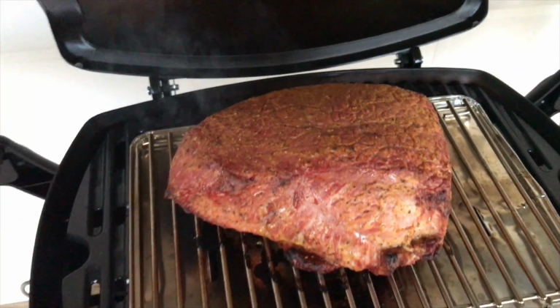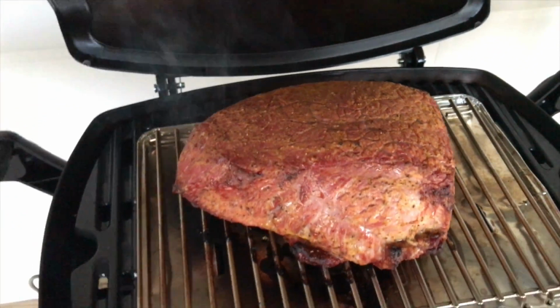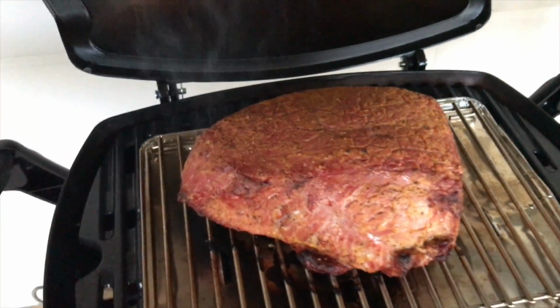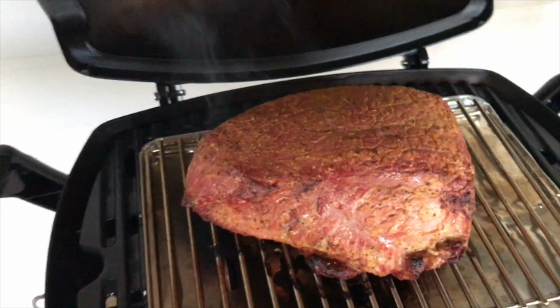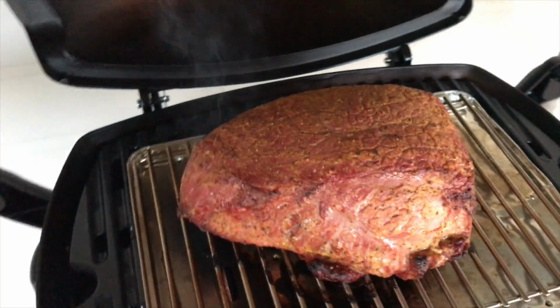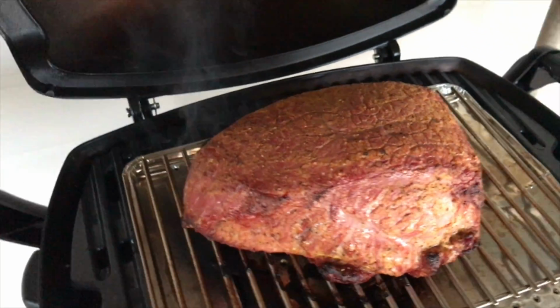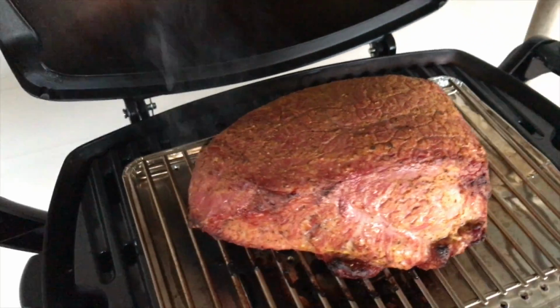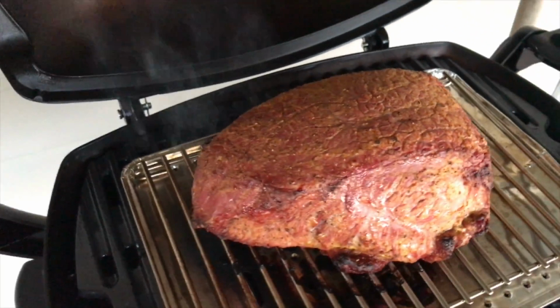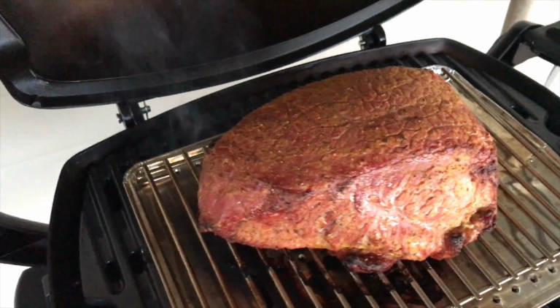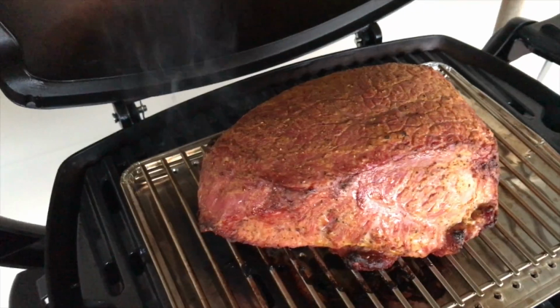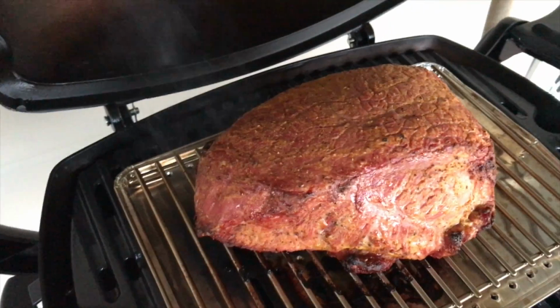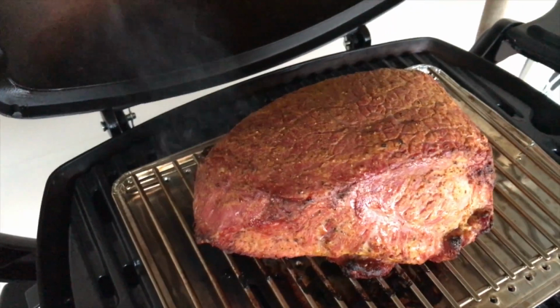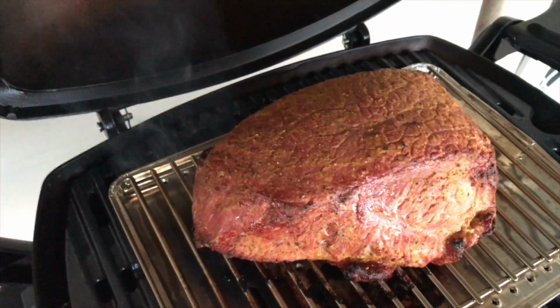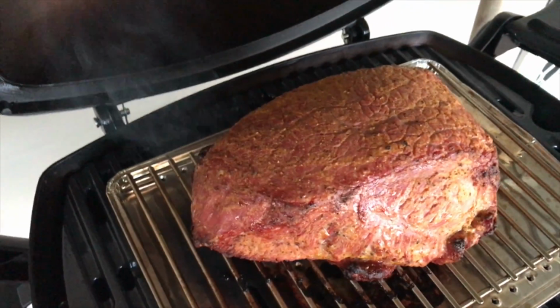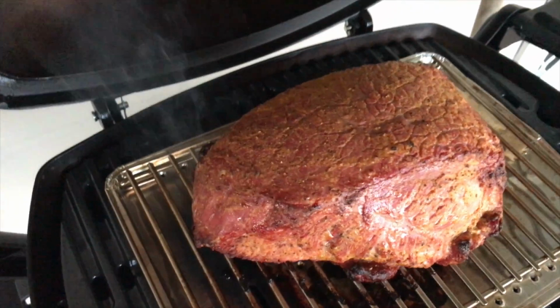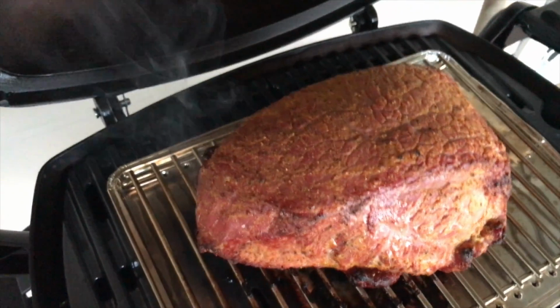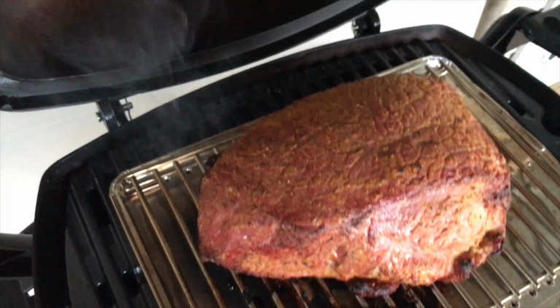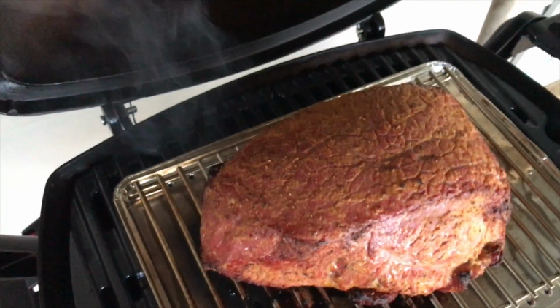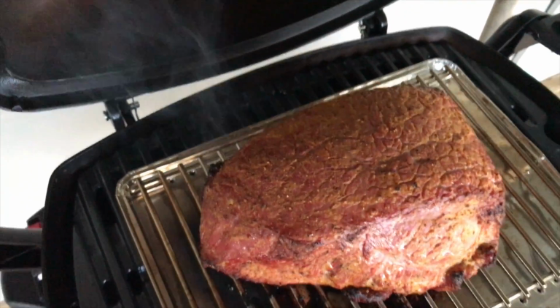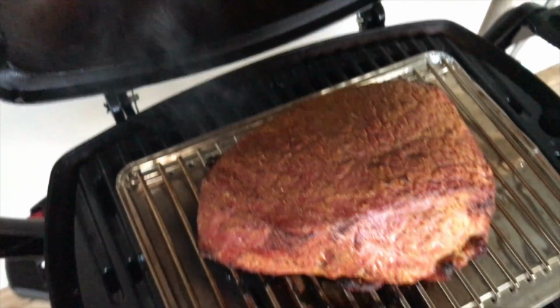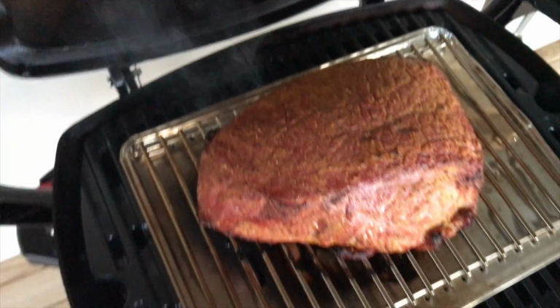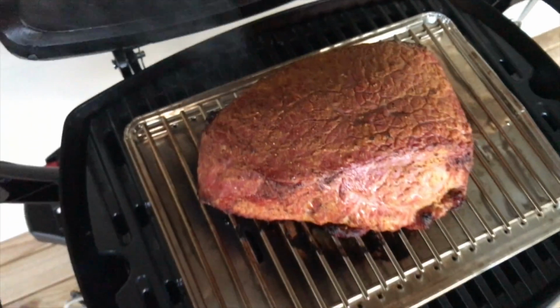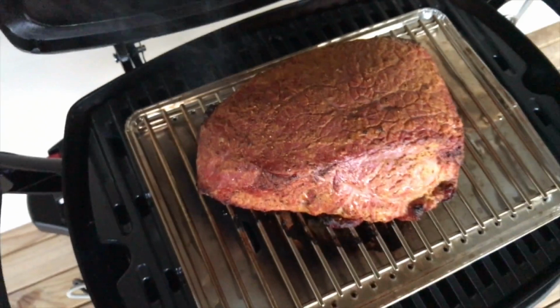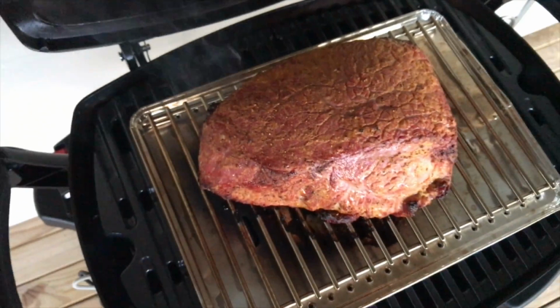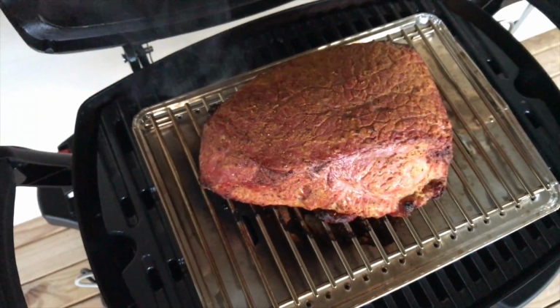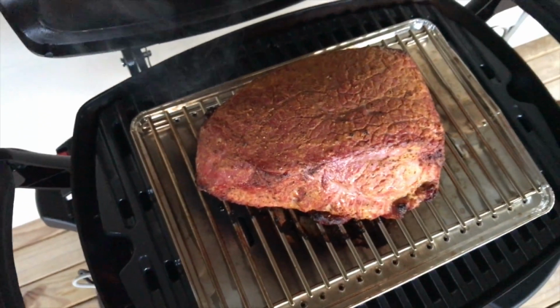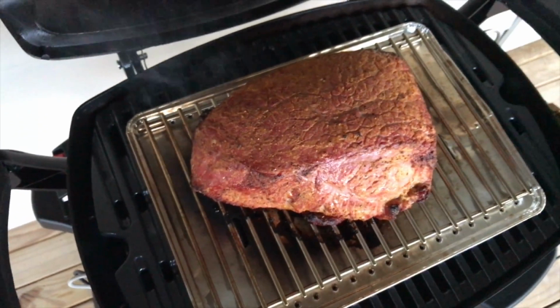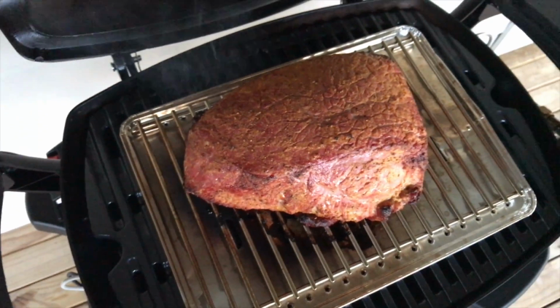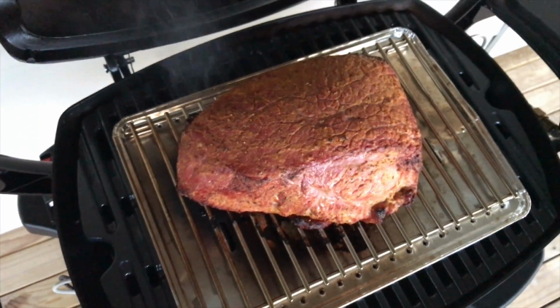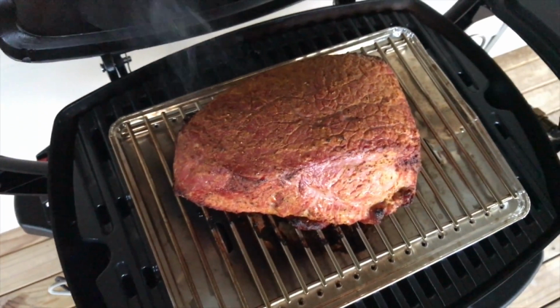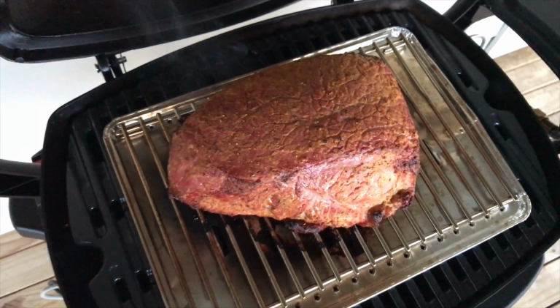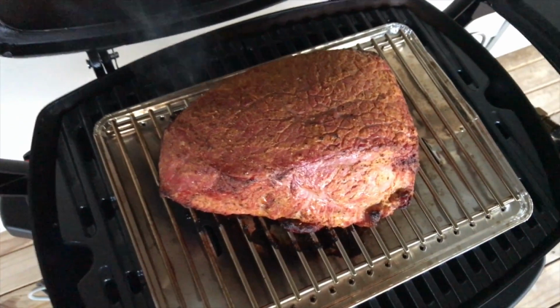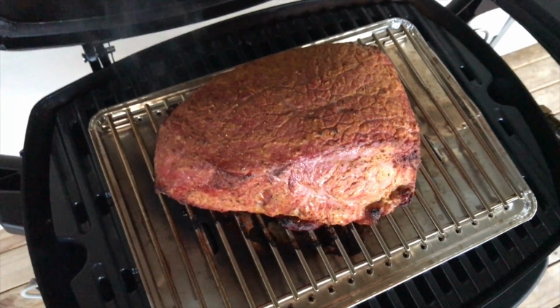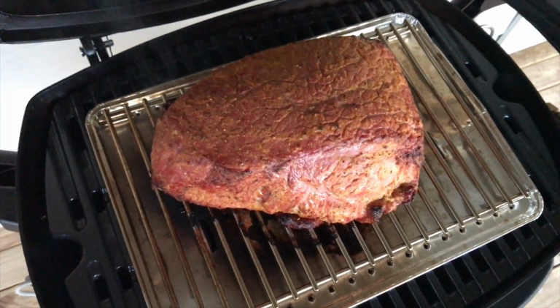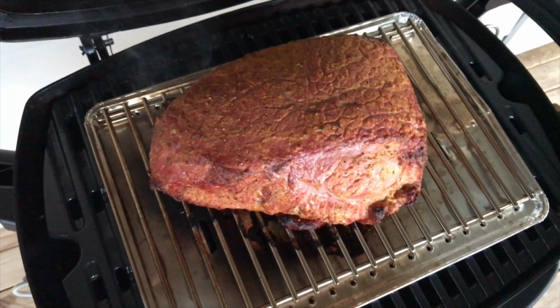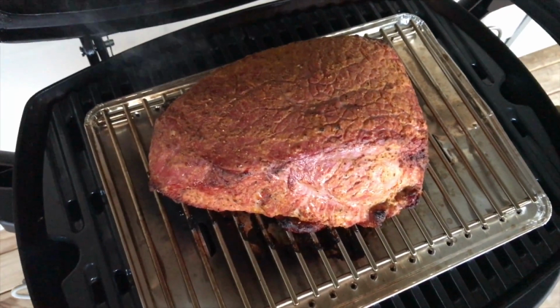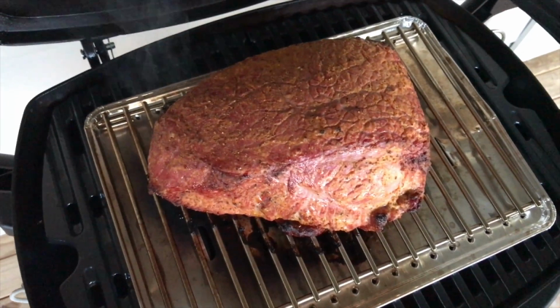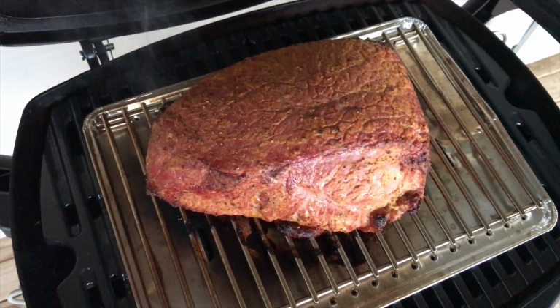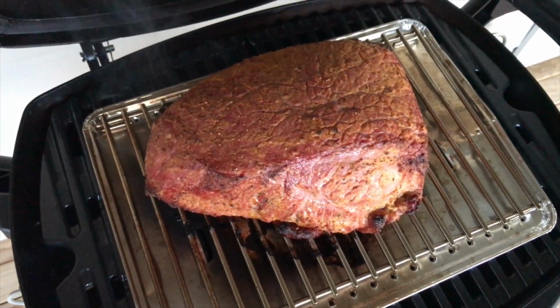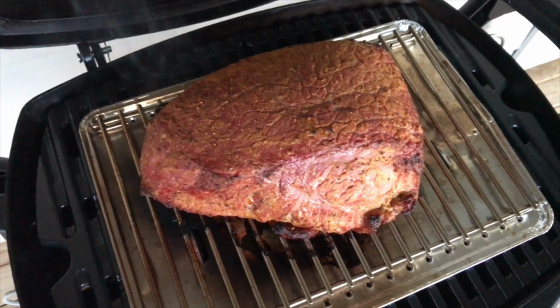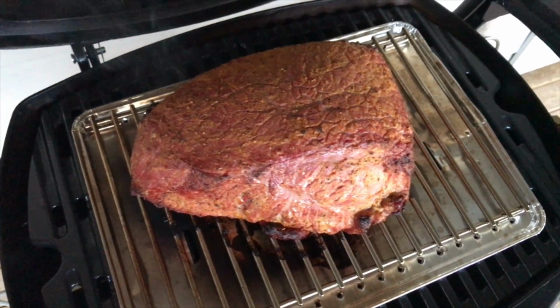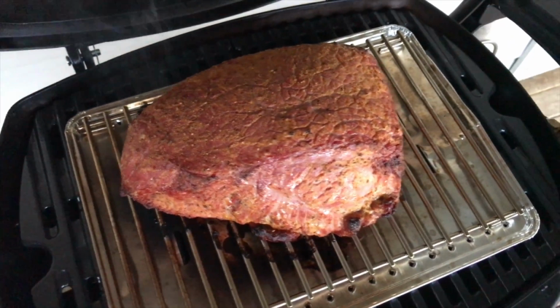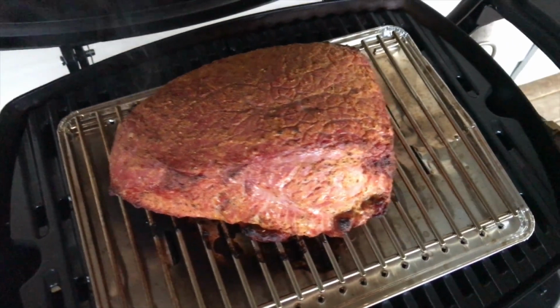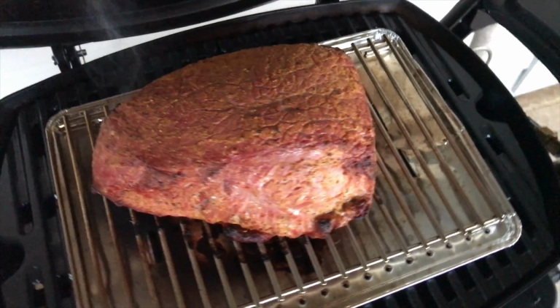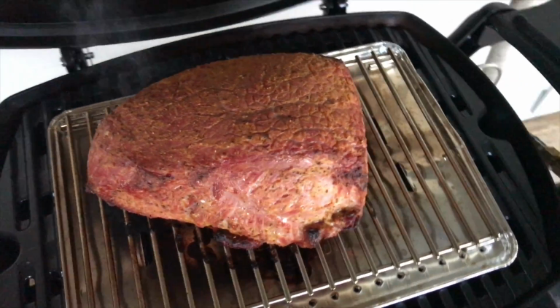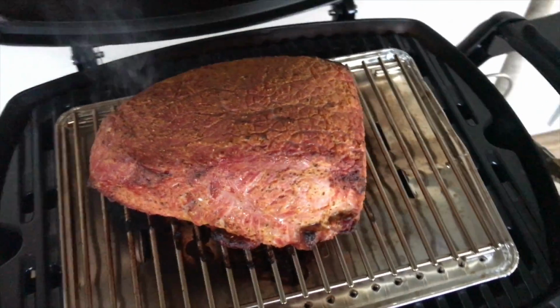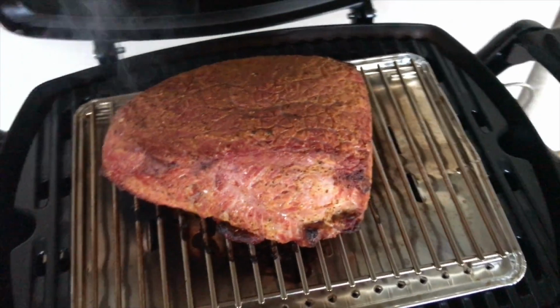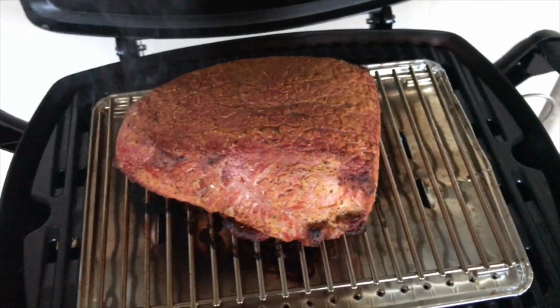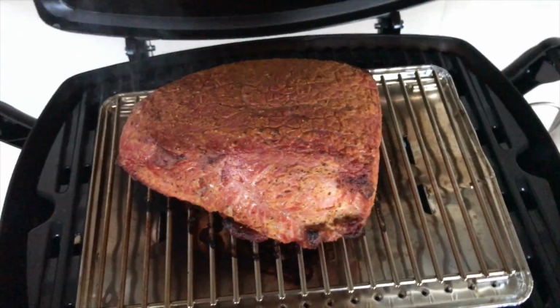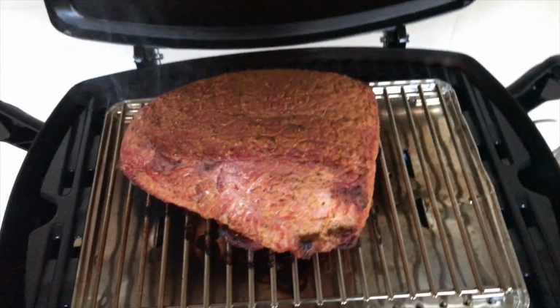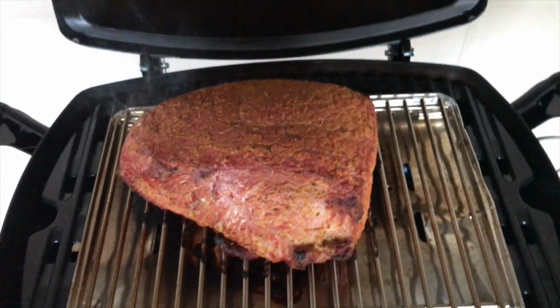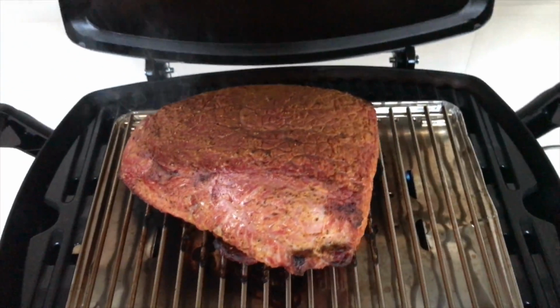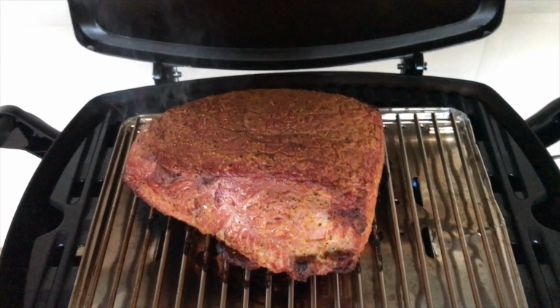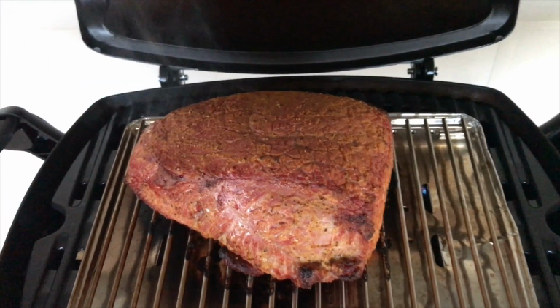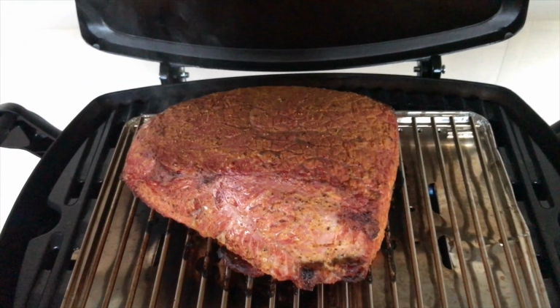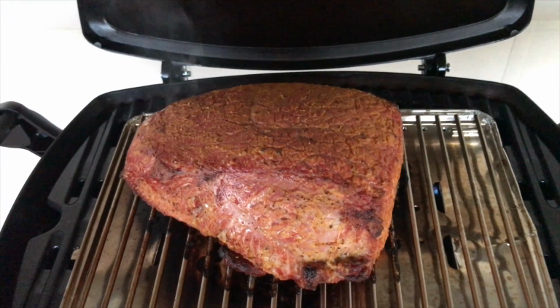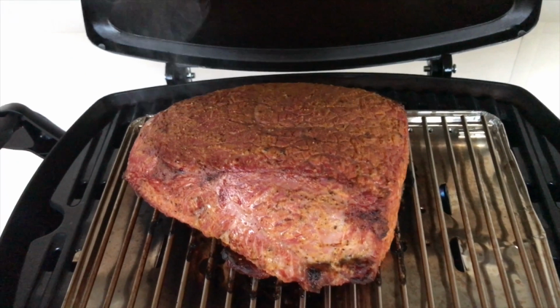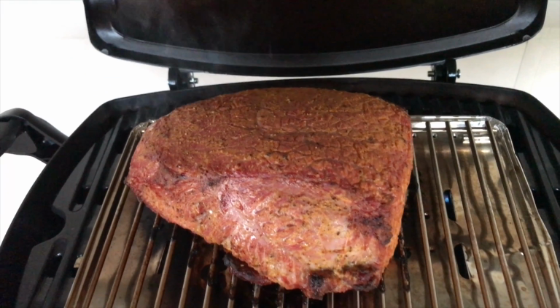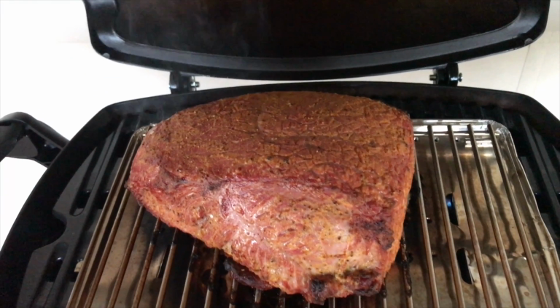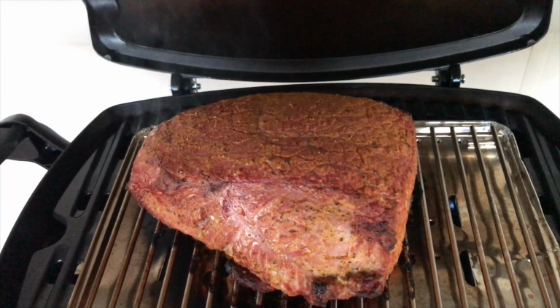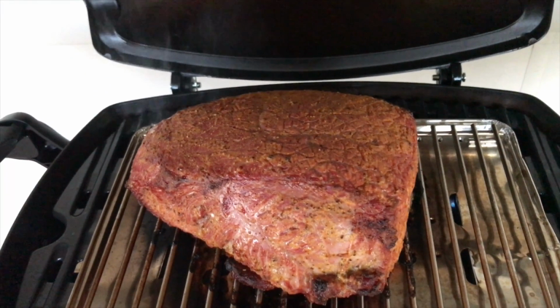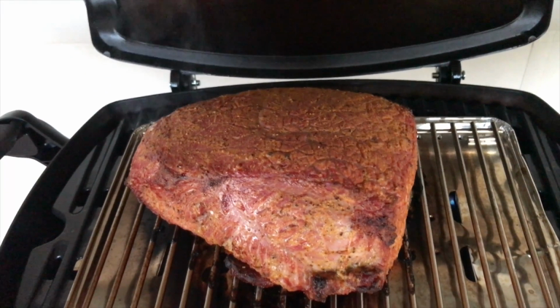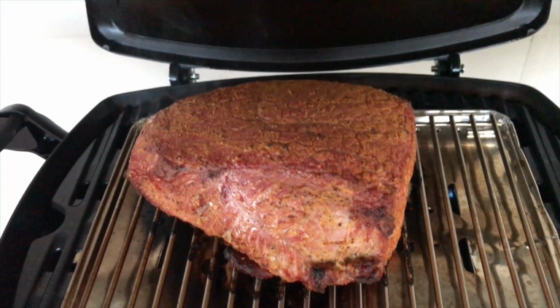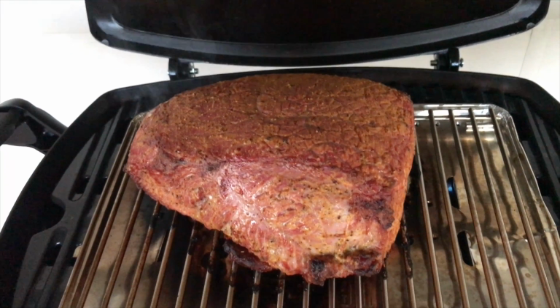Beautiful. Looks like dinner's nearly ready.